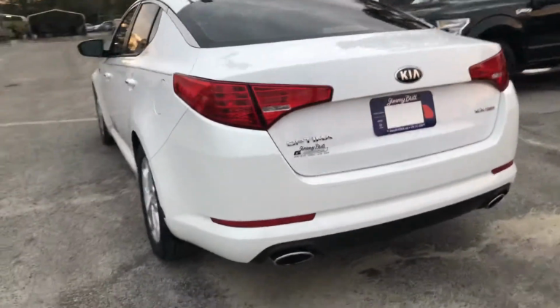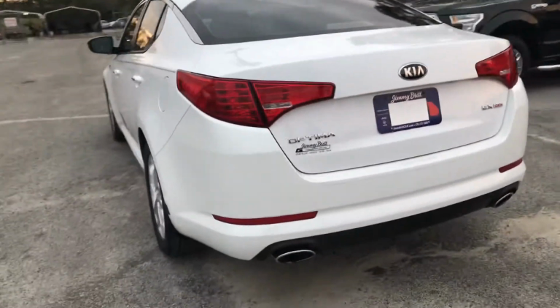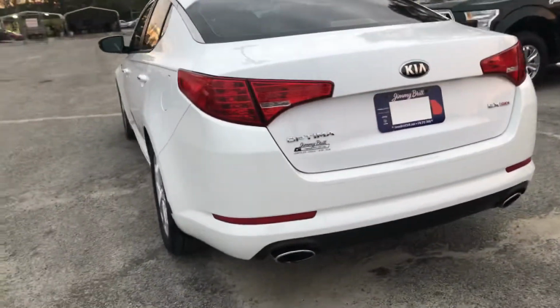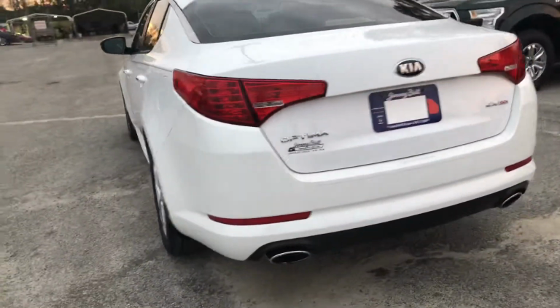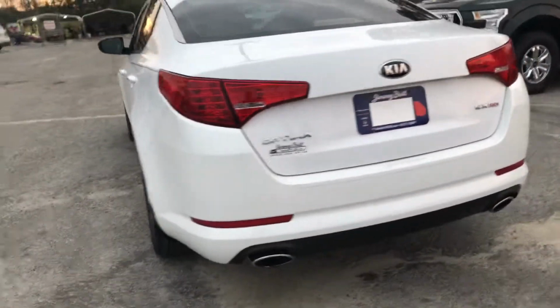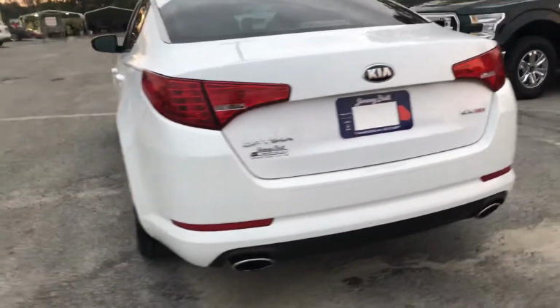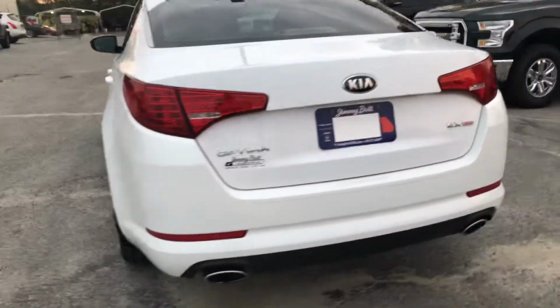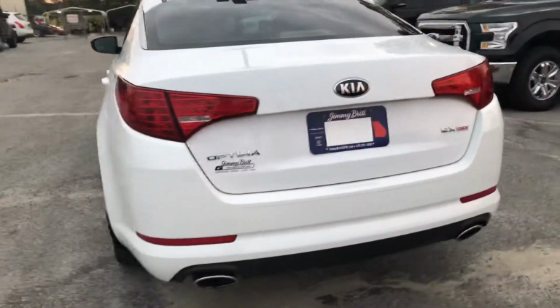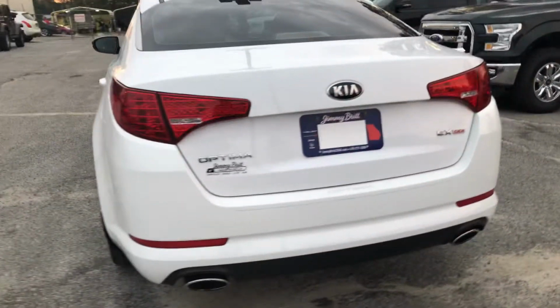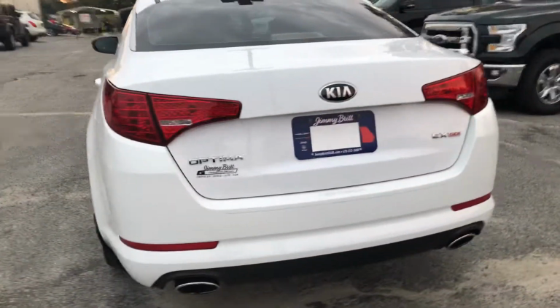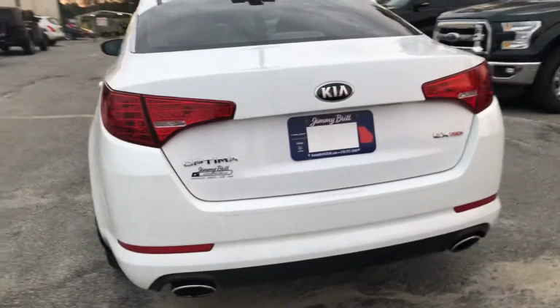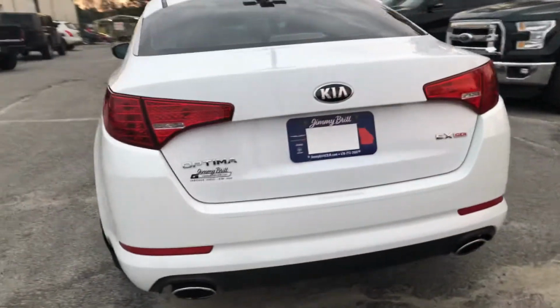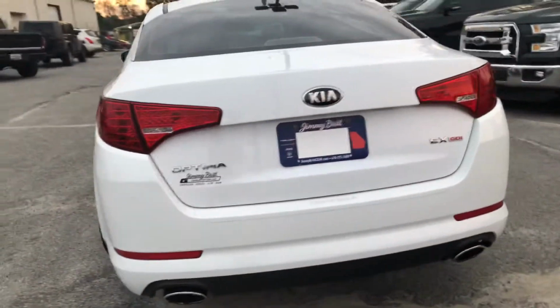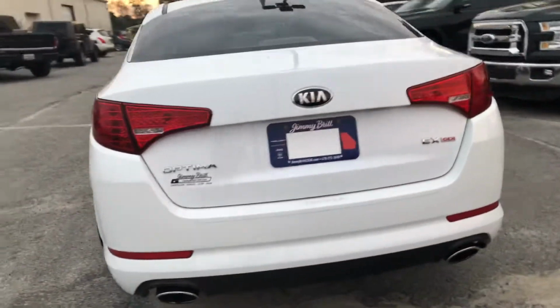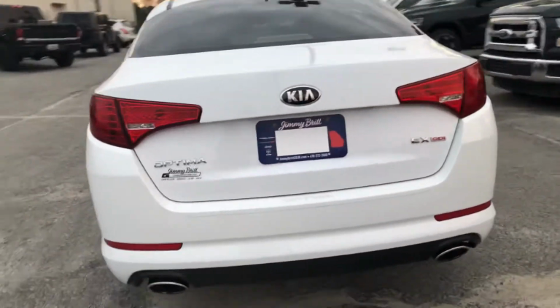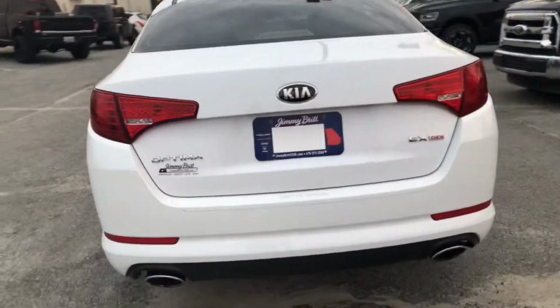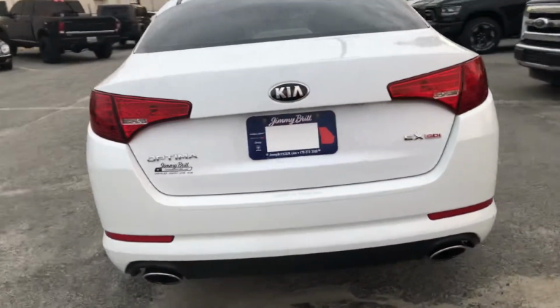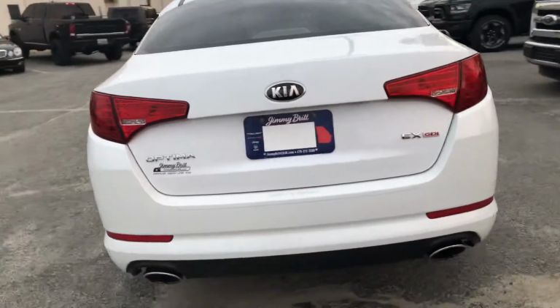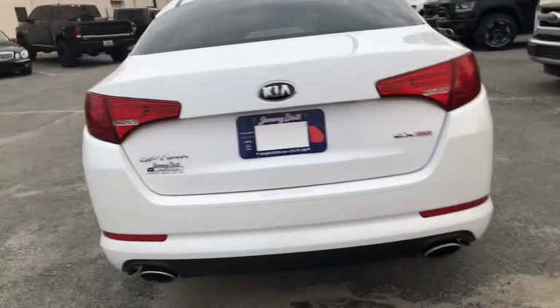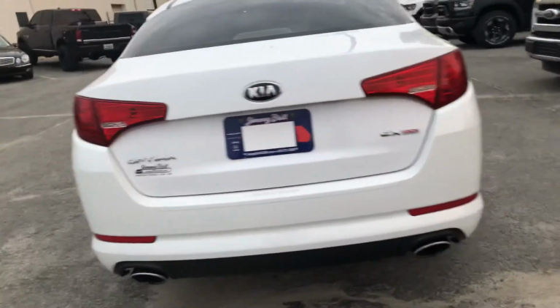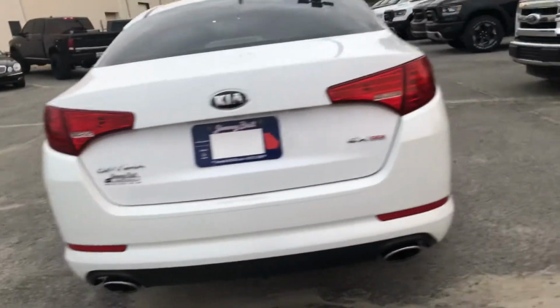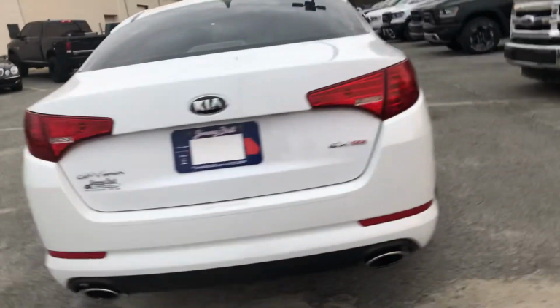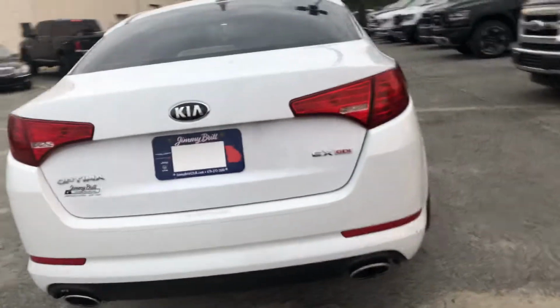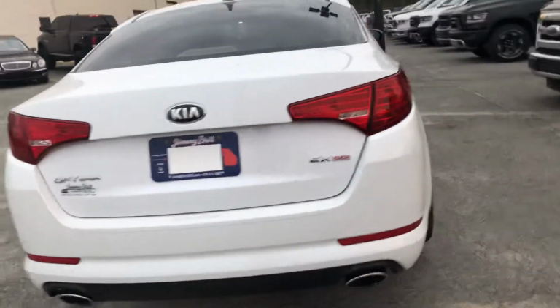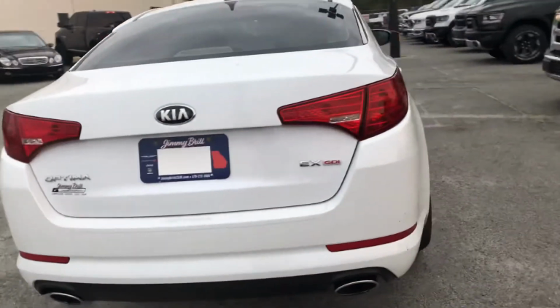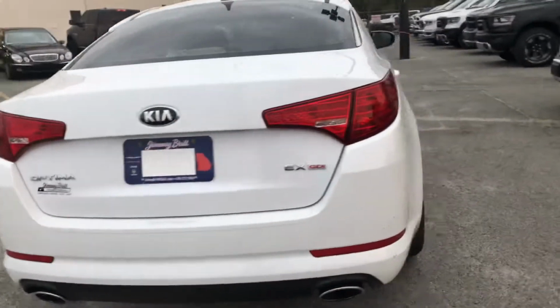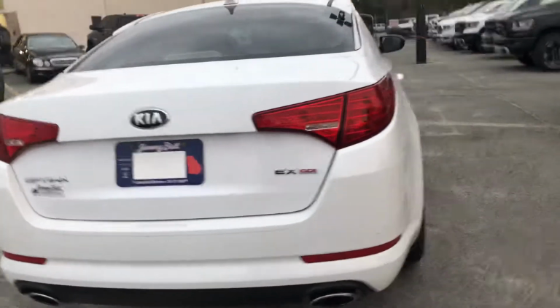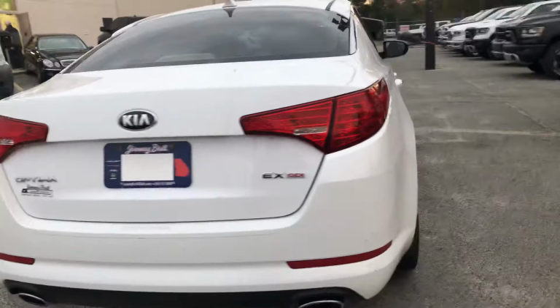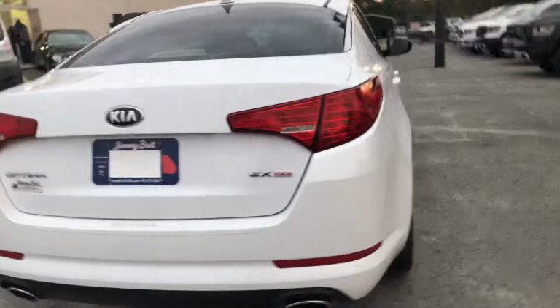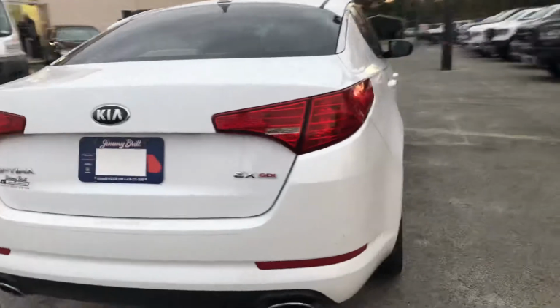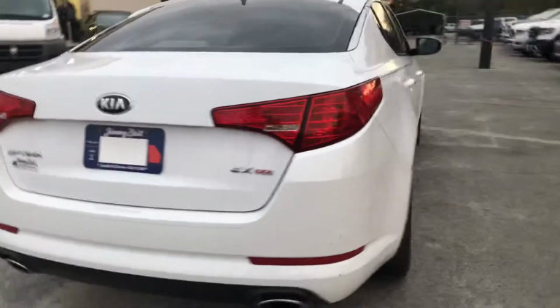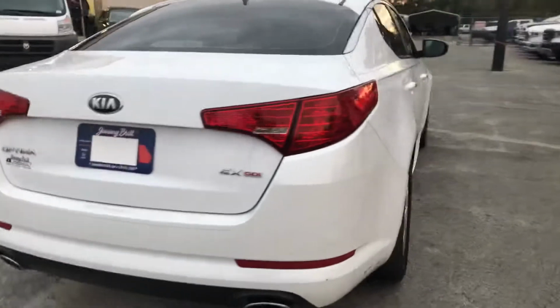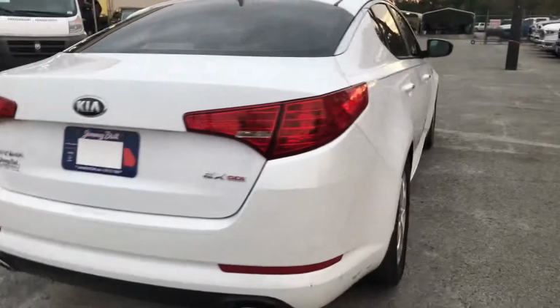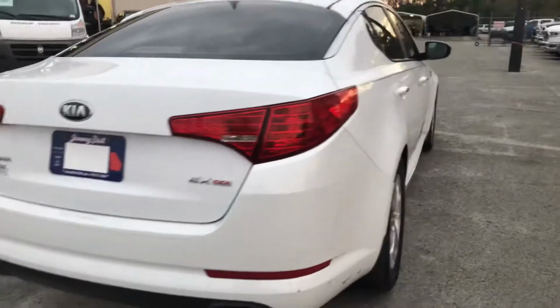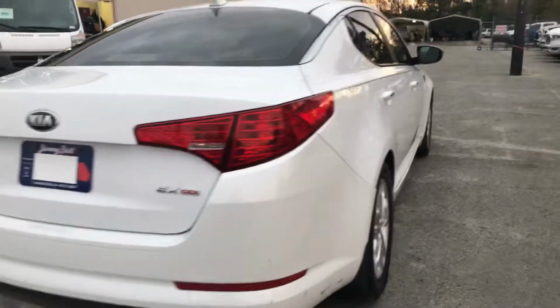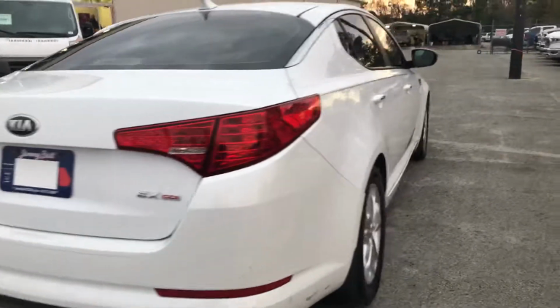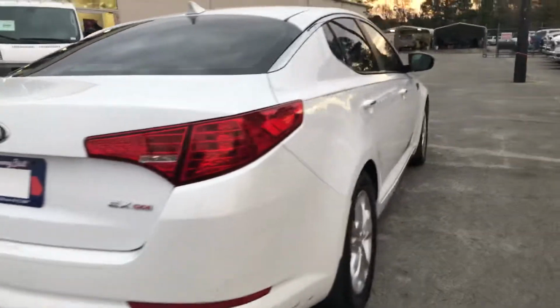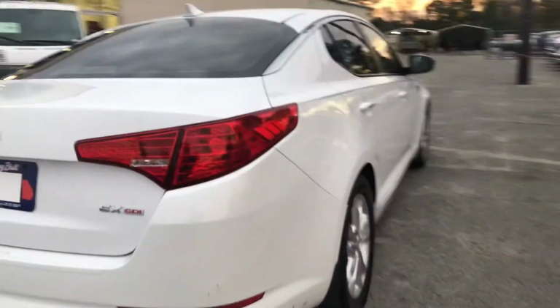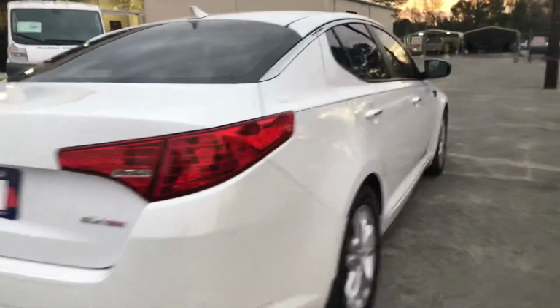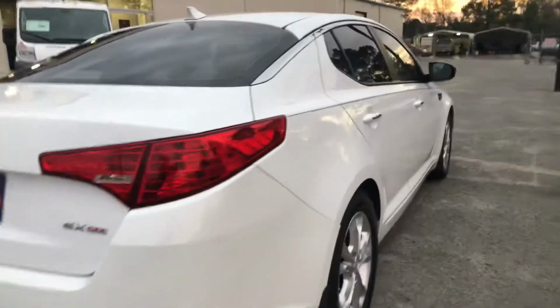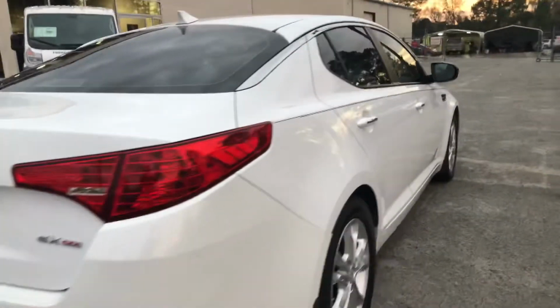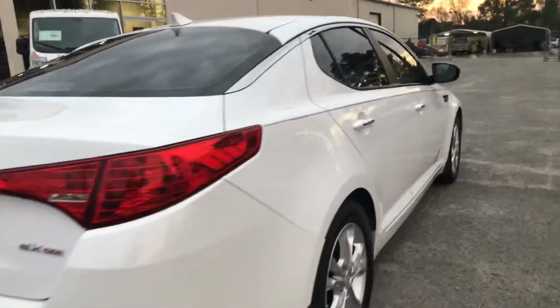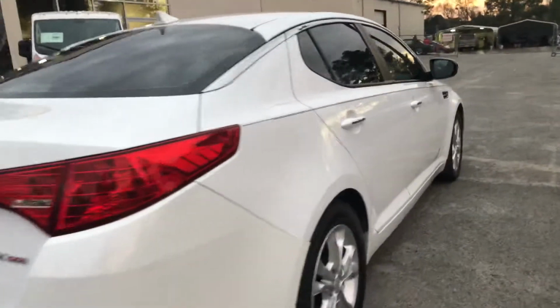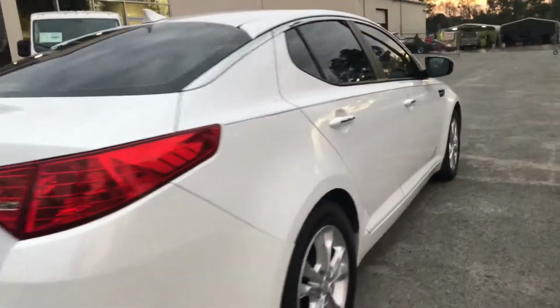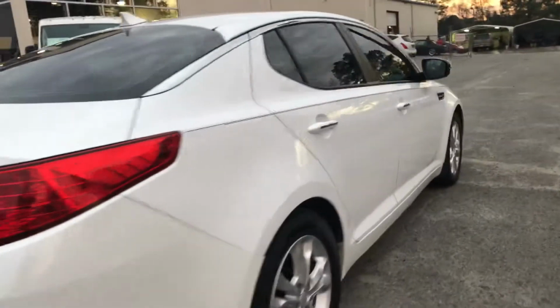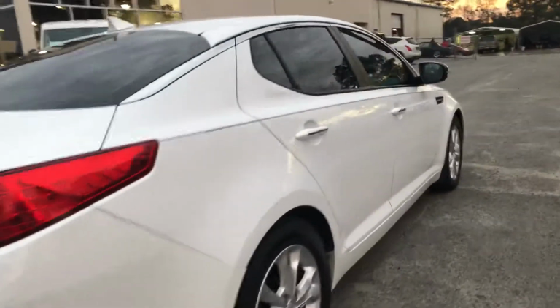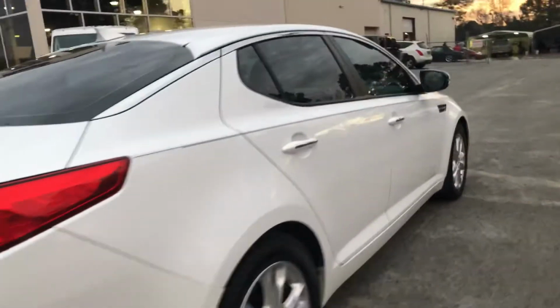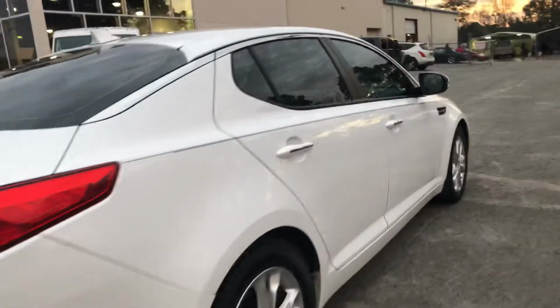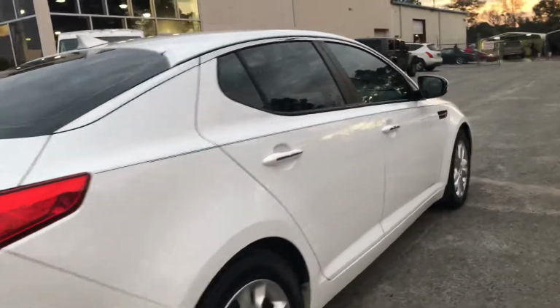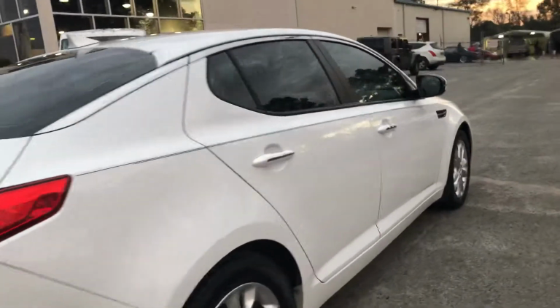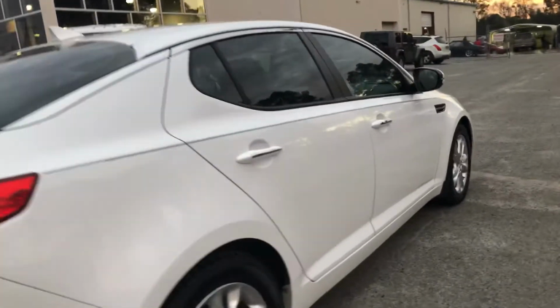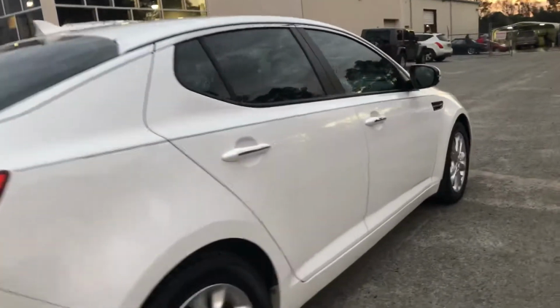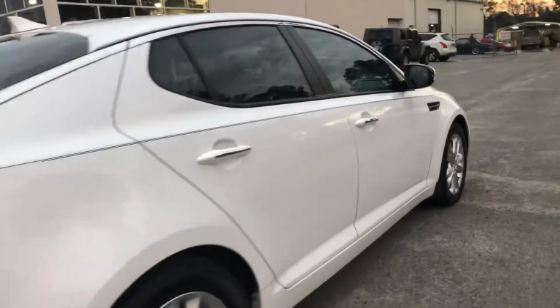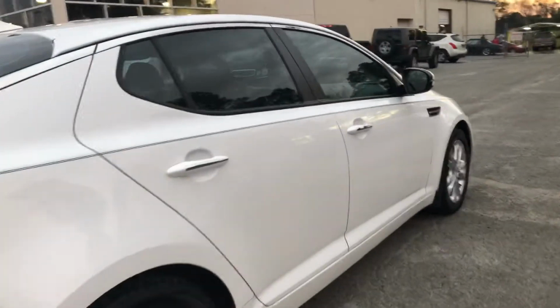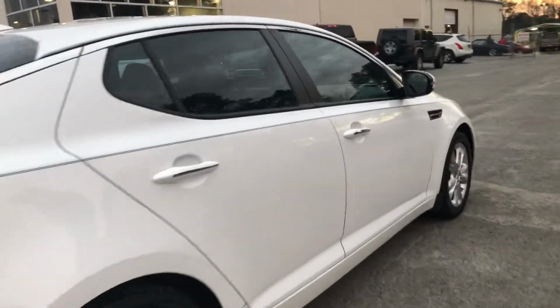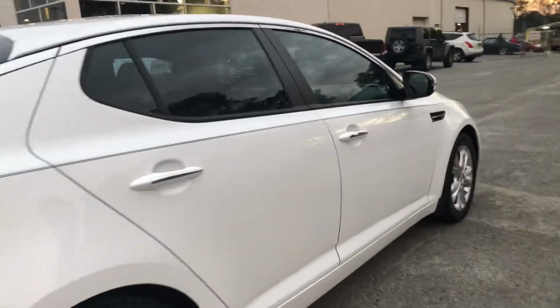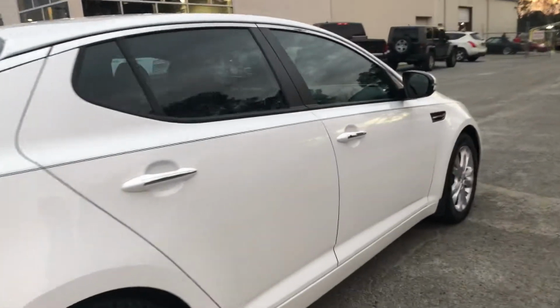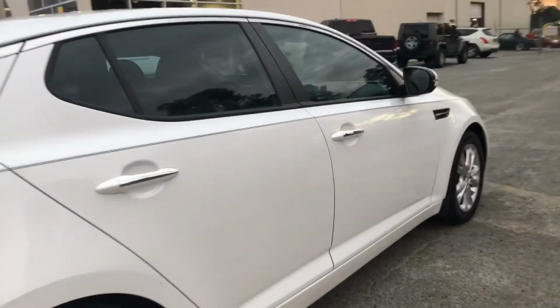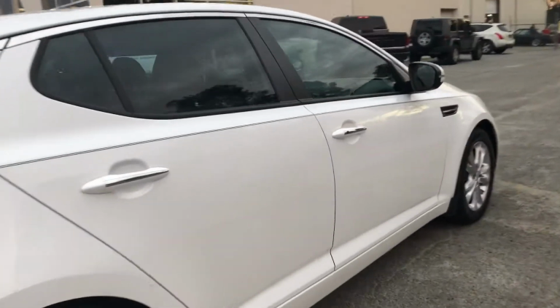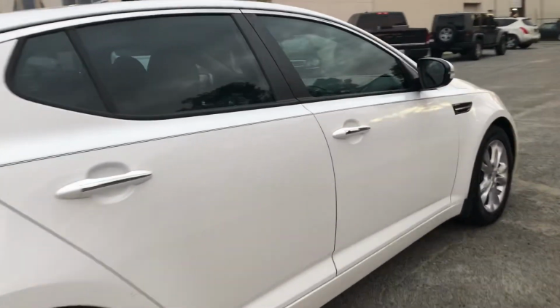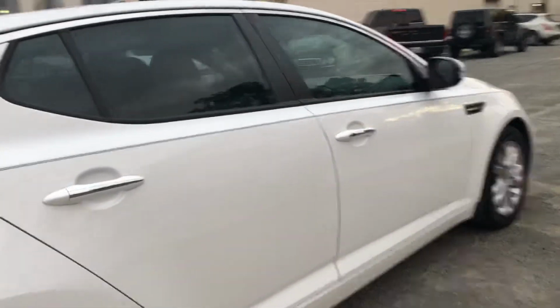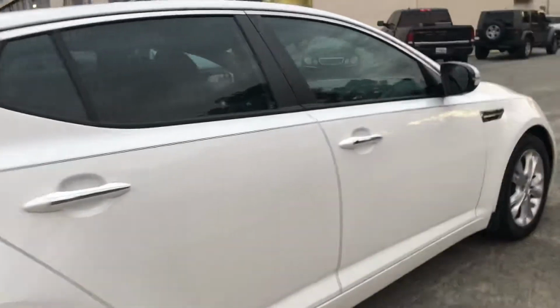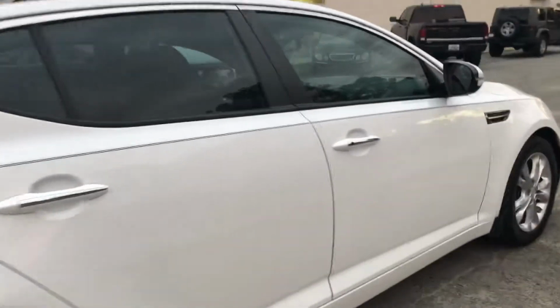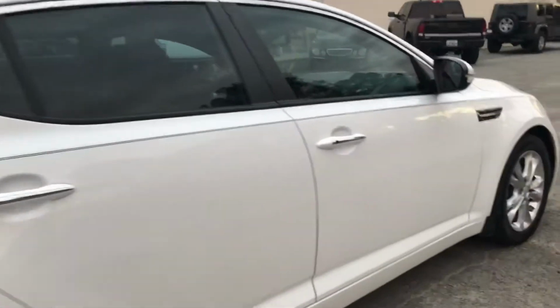Come around here to the back — really good condition. Come around to the side and I'll actually open it up and let you see the inside.